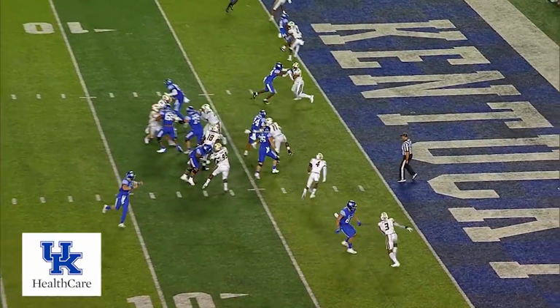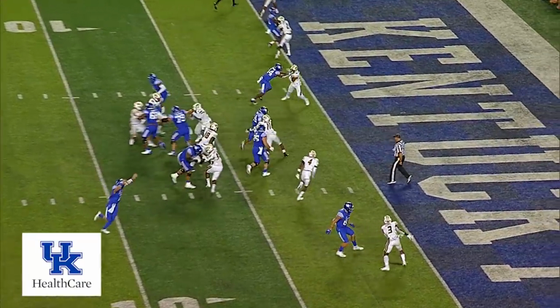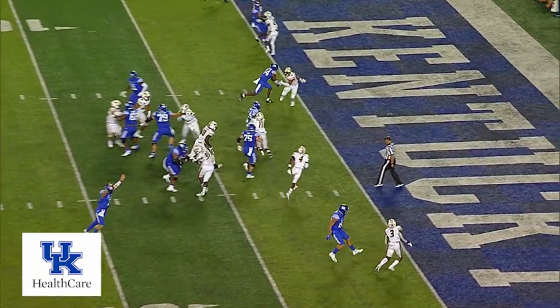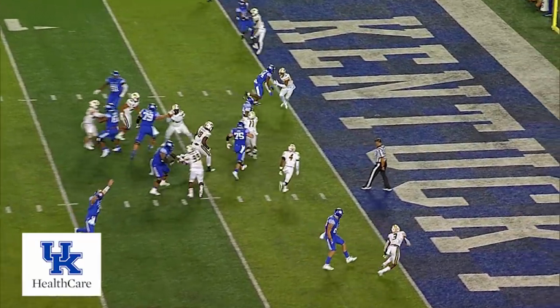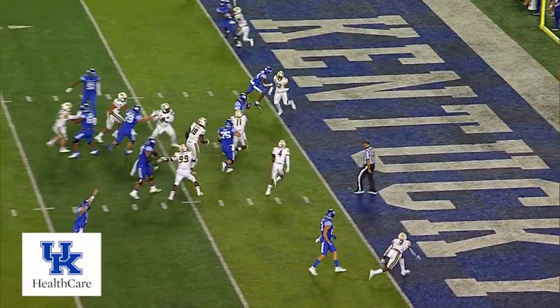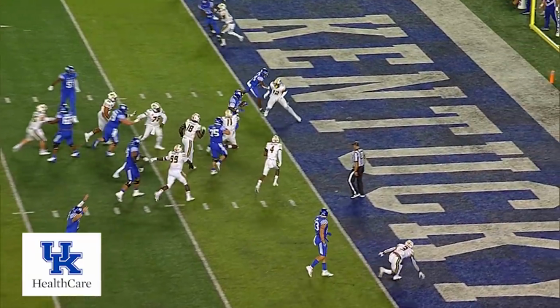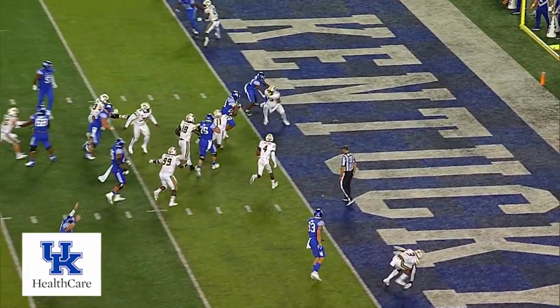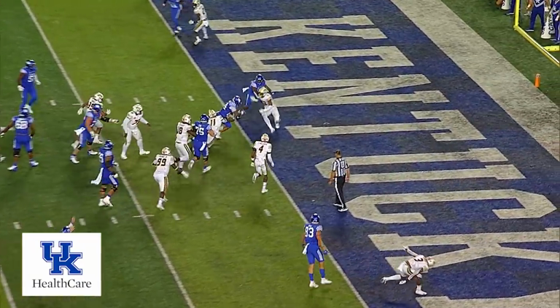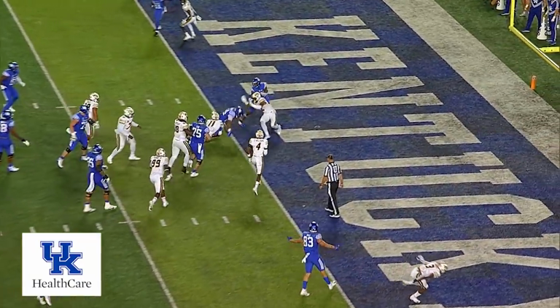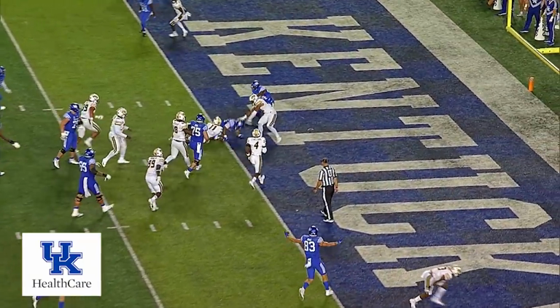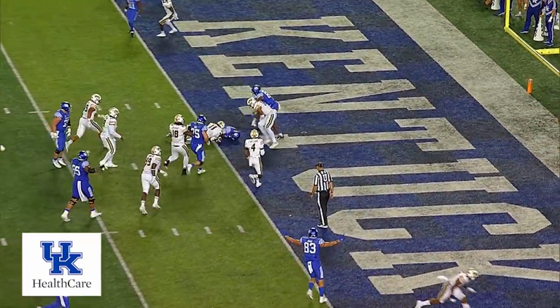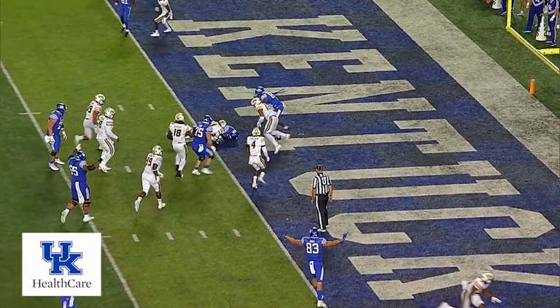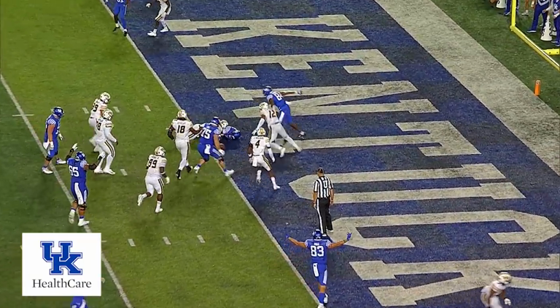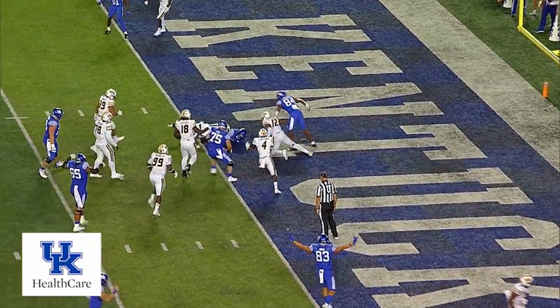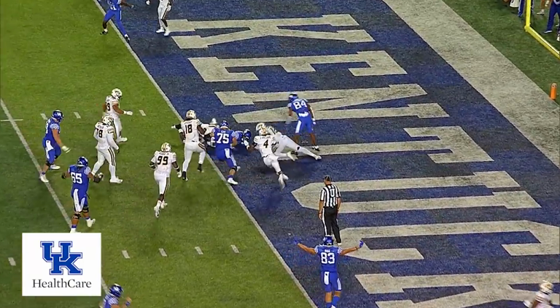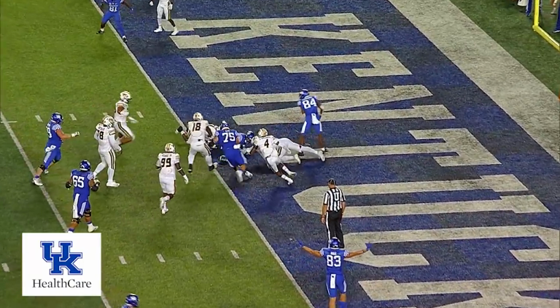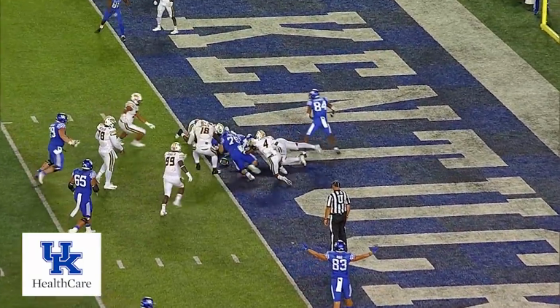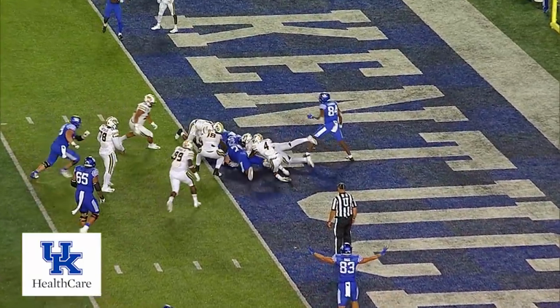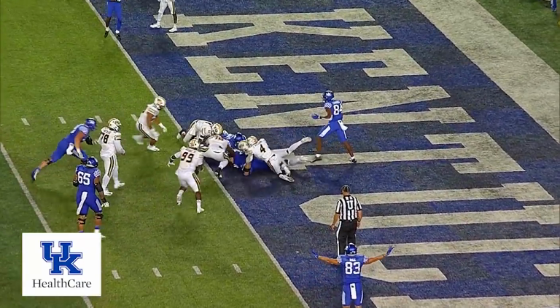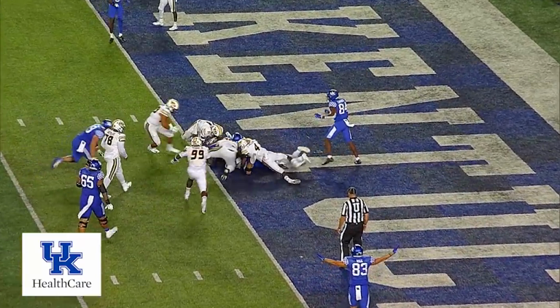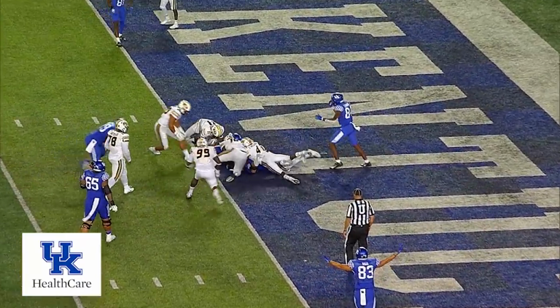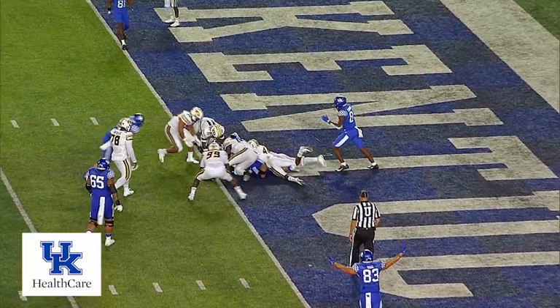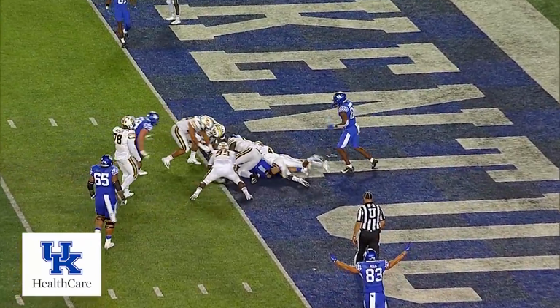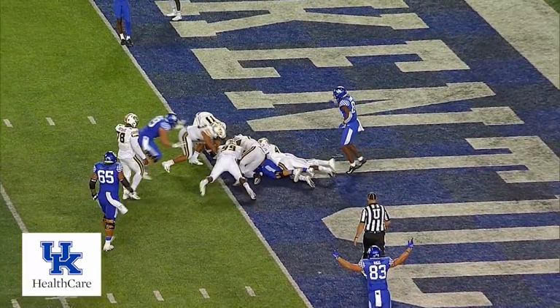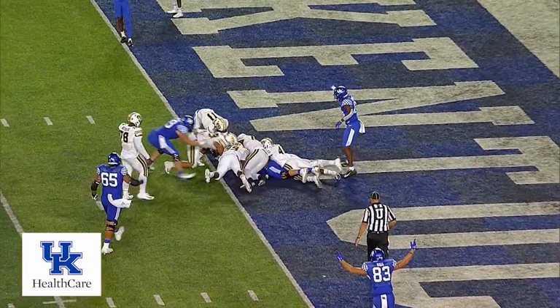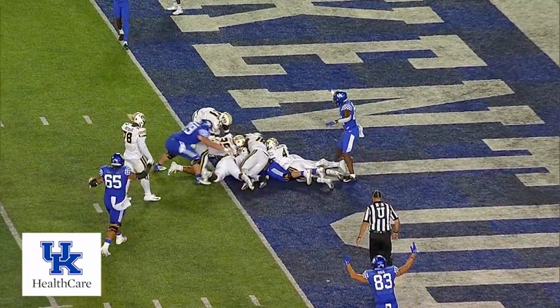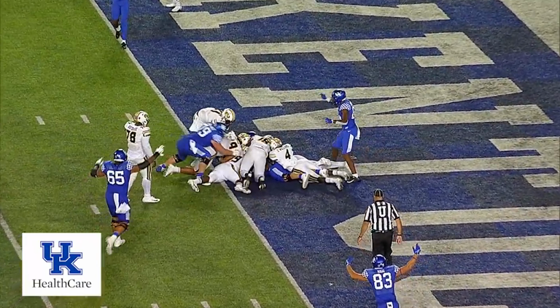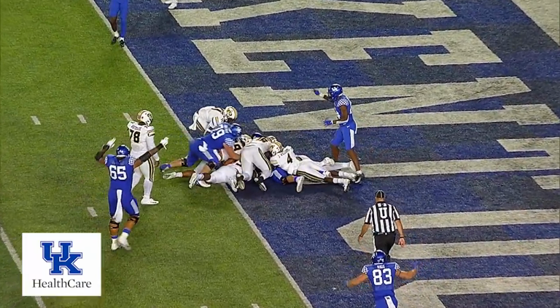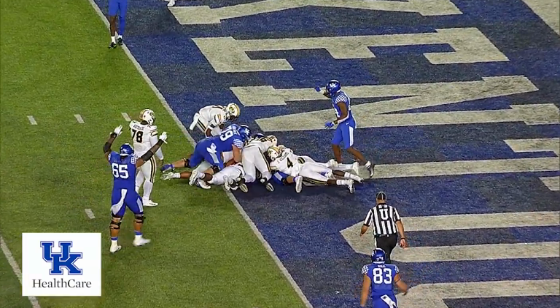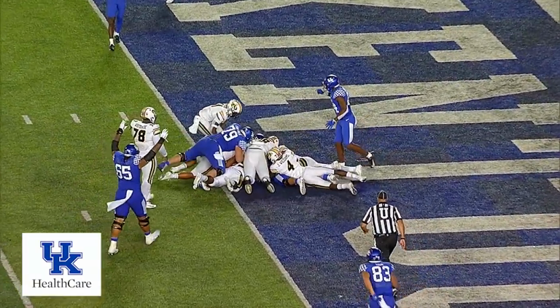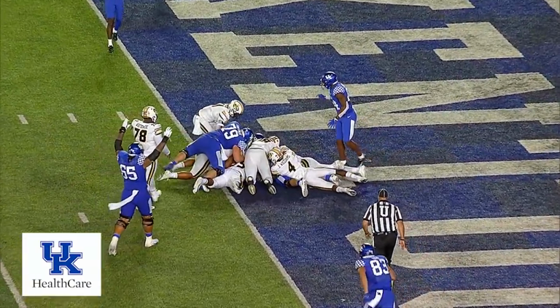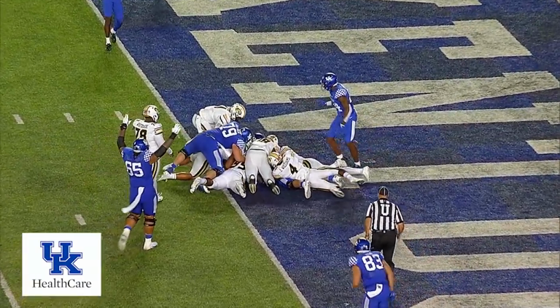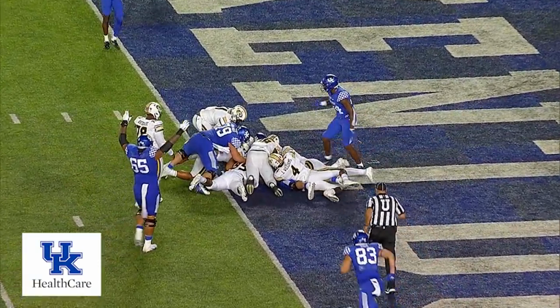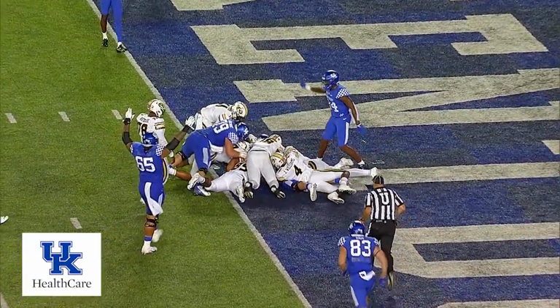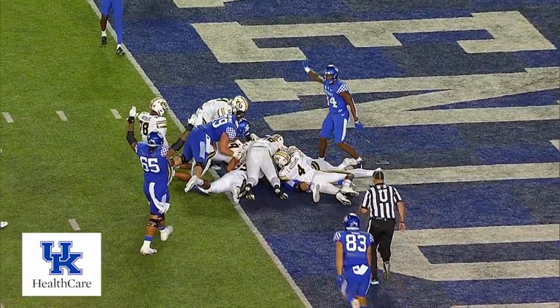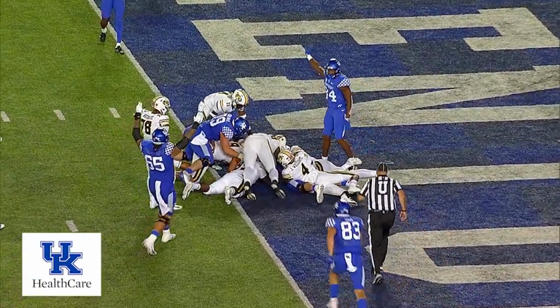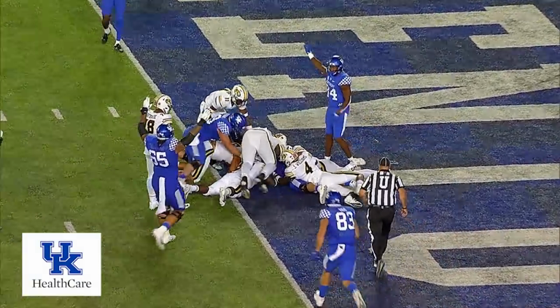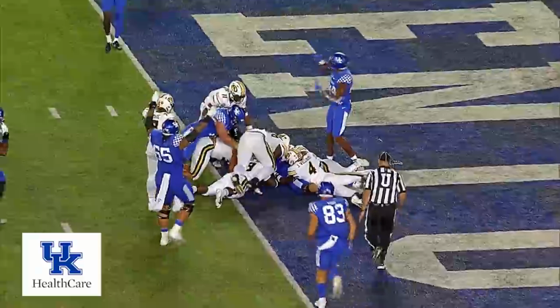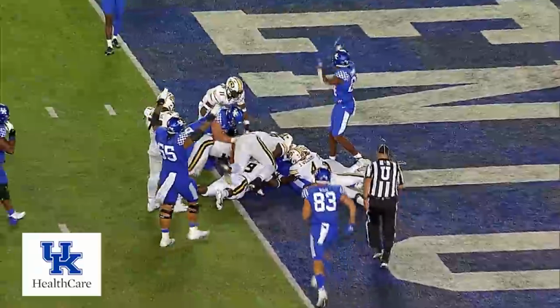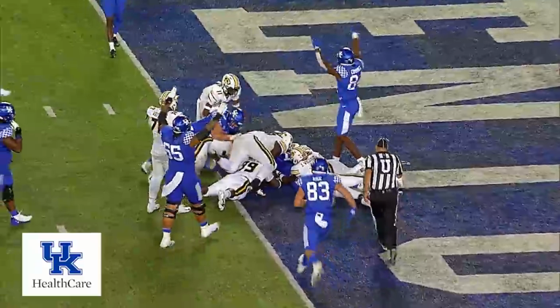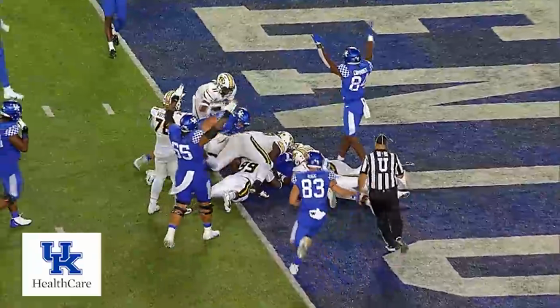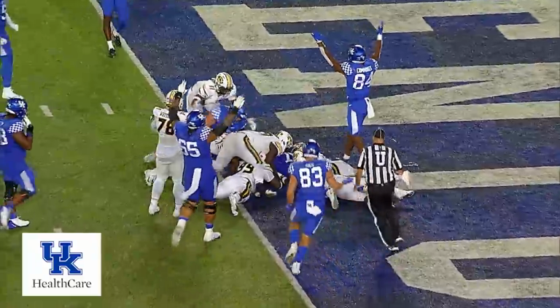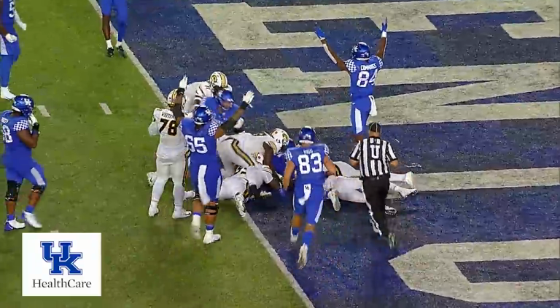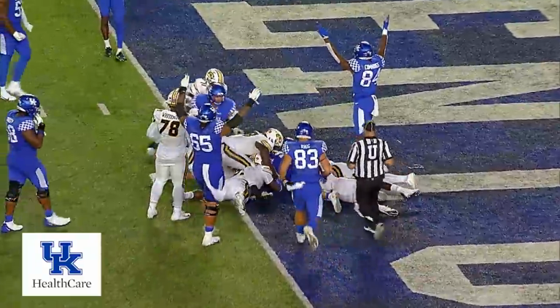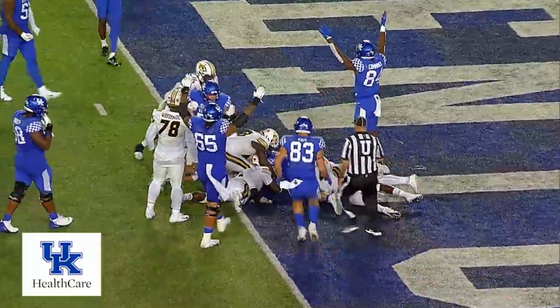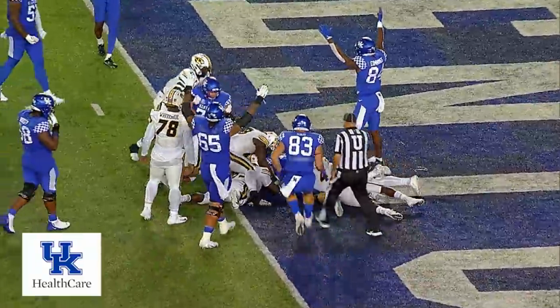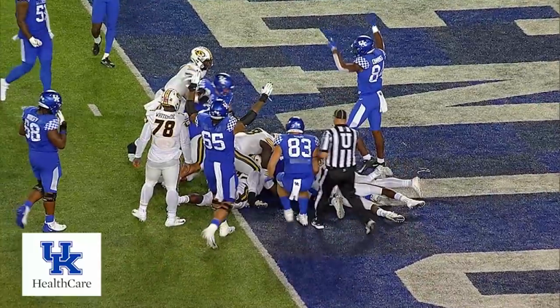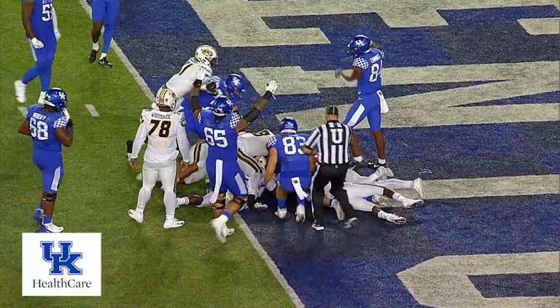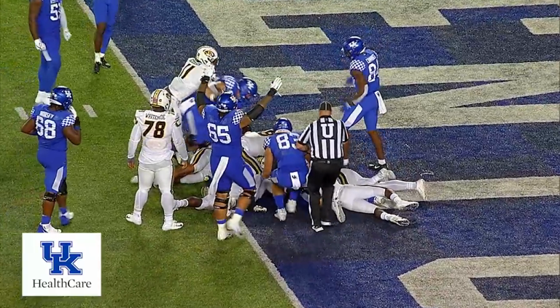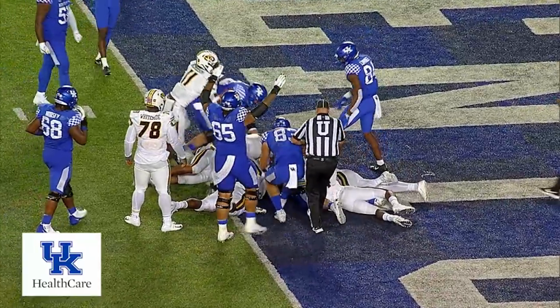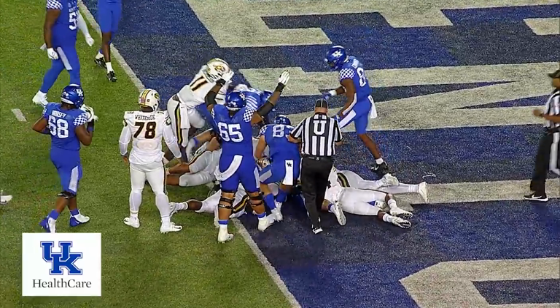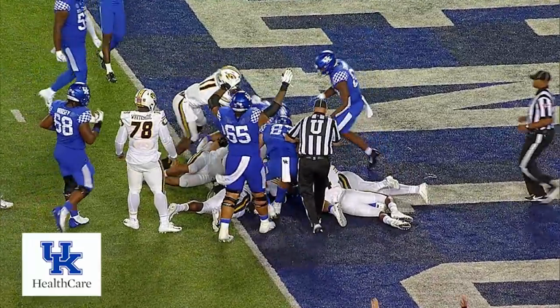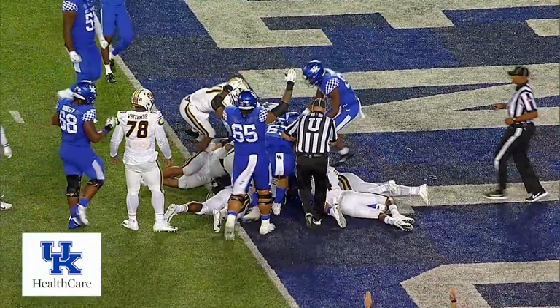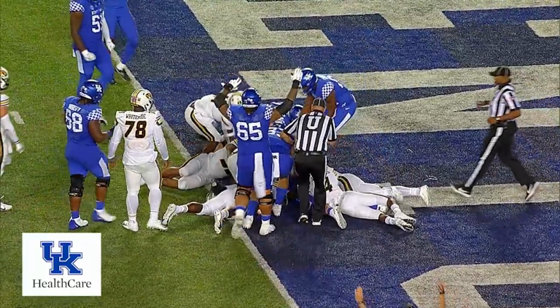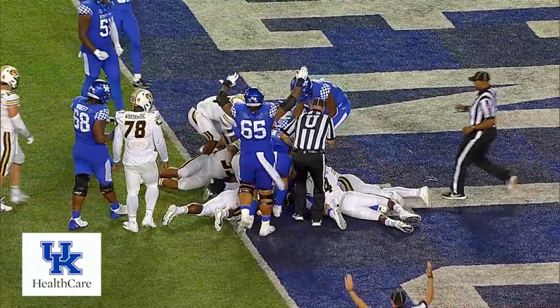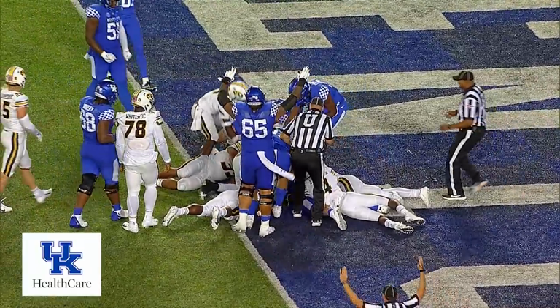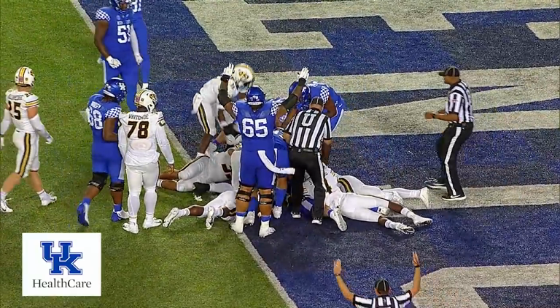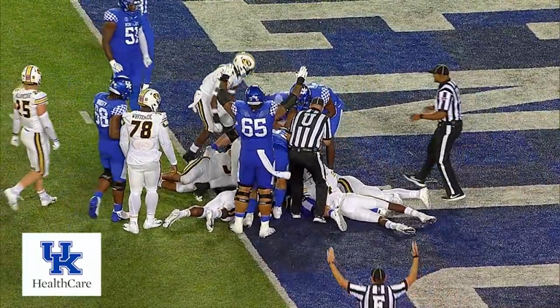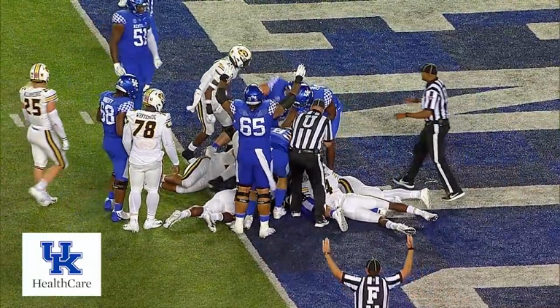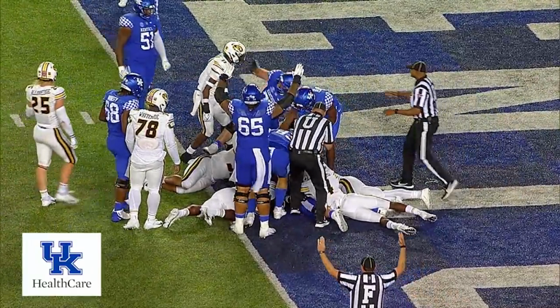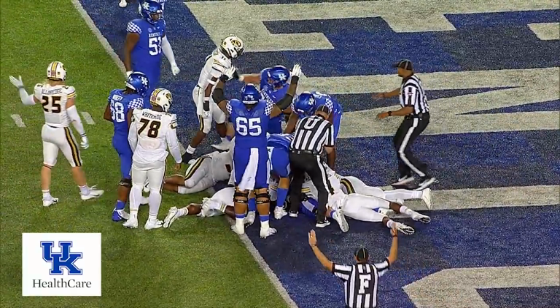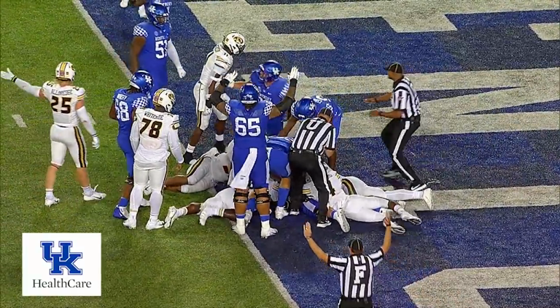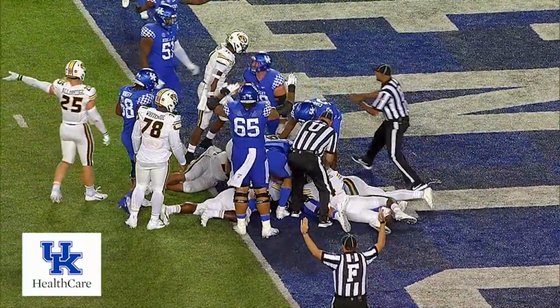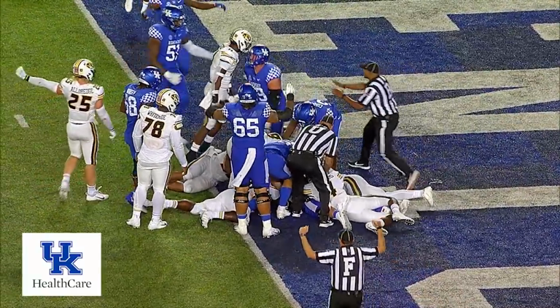Hand off Rodriguez, straight ahead — touchdown! He fumbled! Kentucky down to the lead. They see touchdown over the far side.